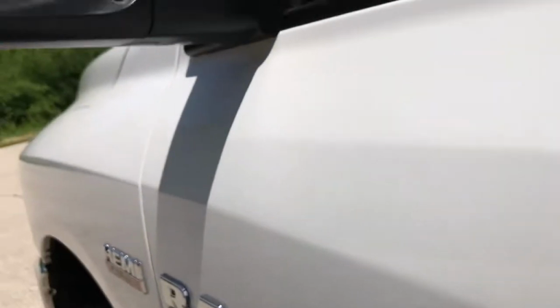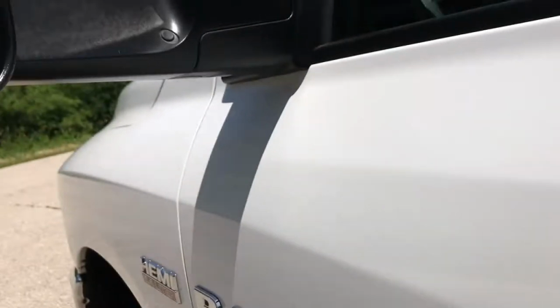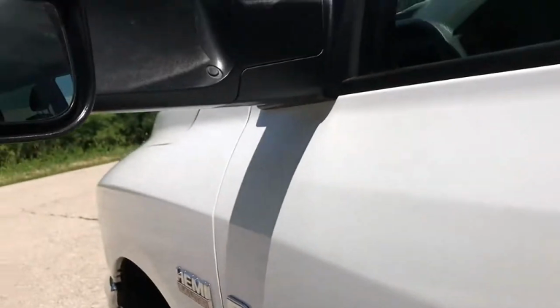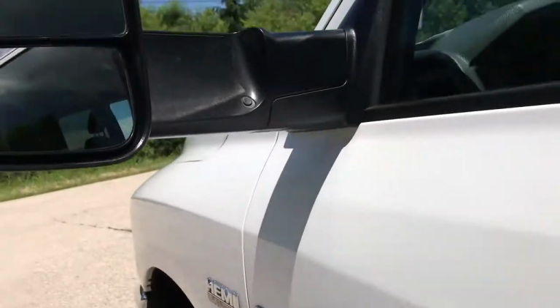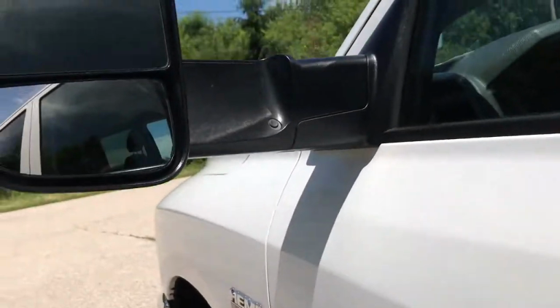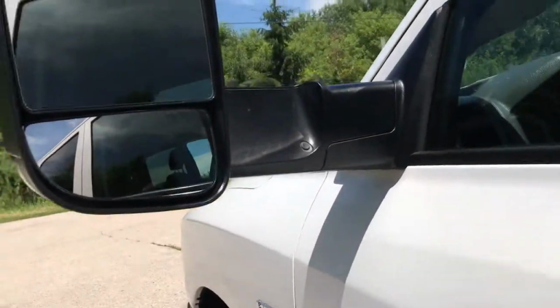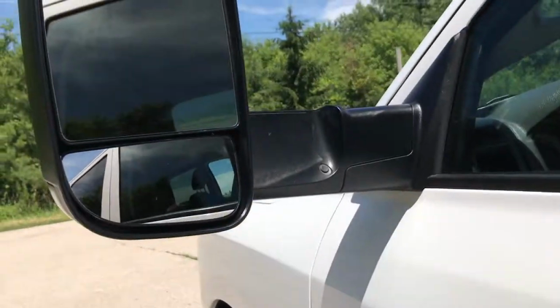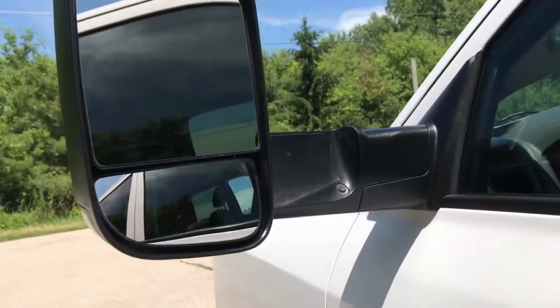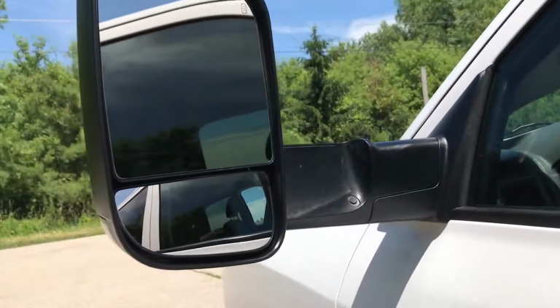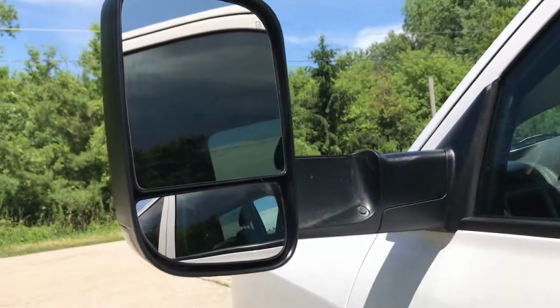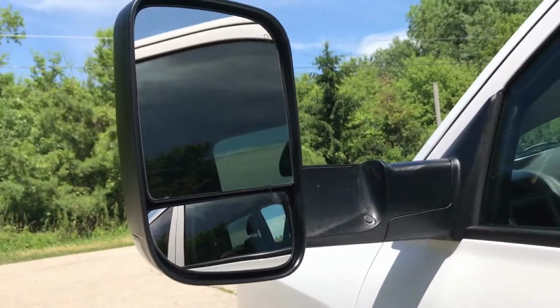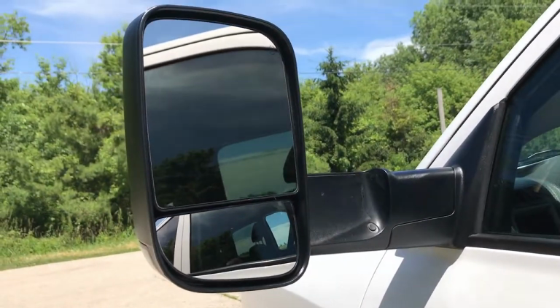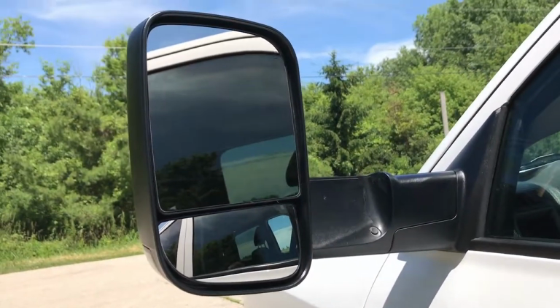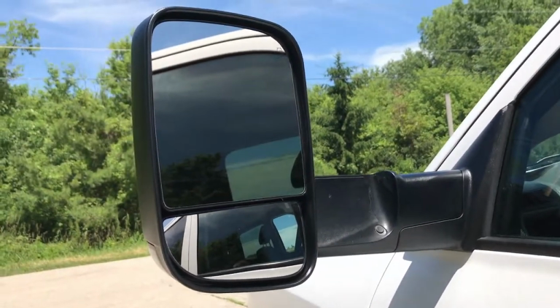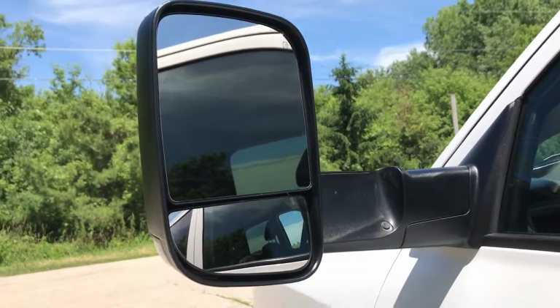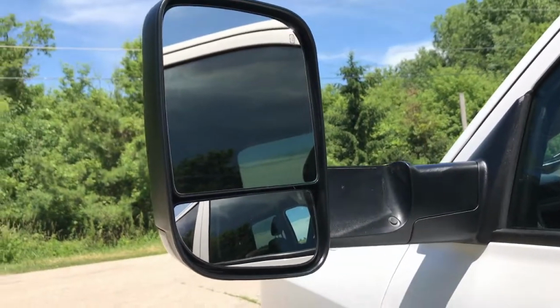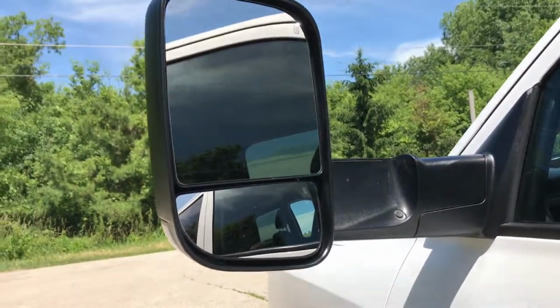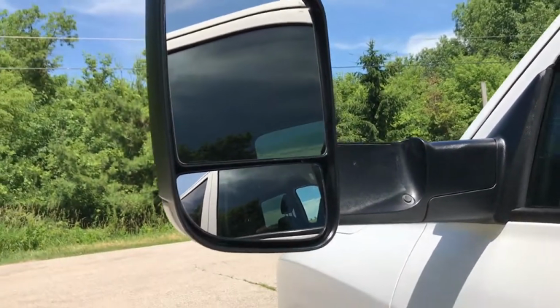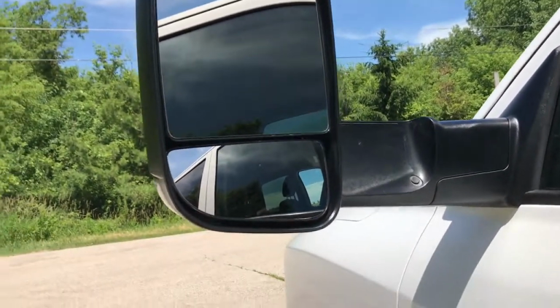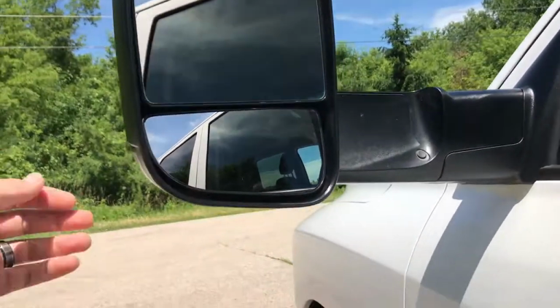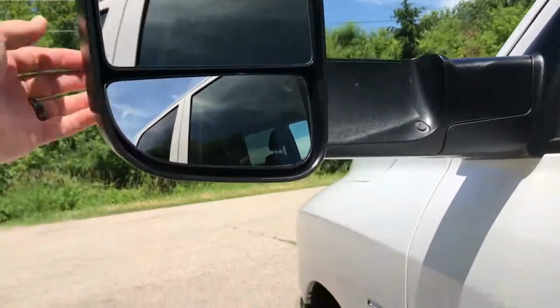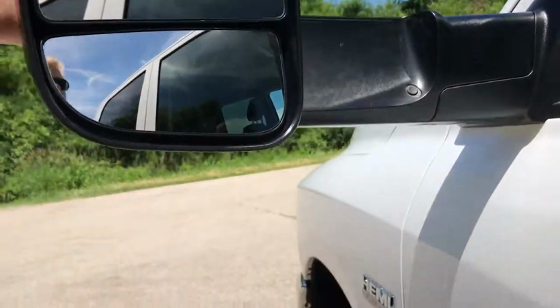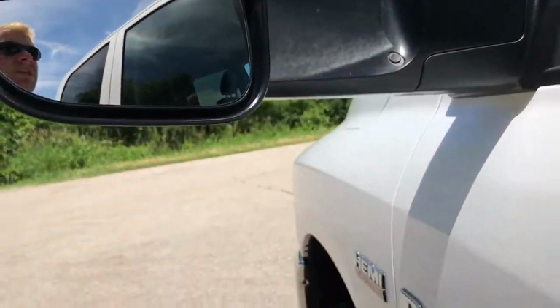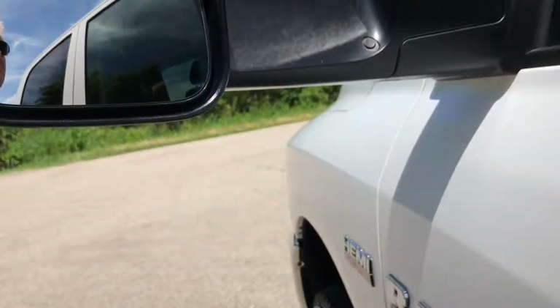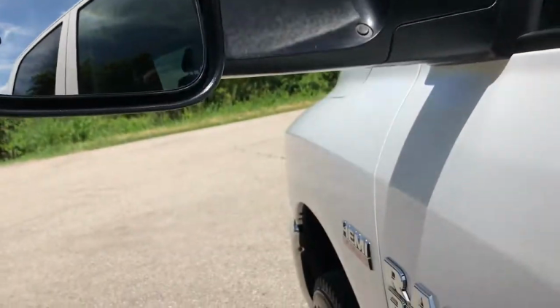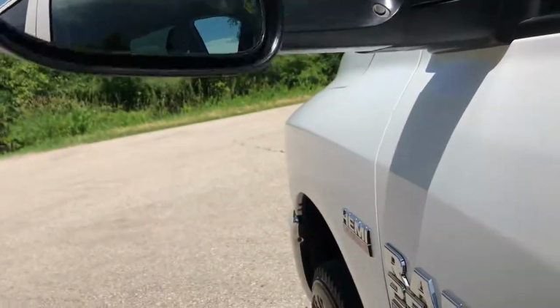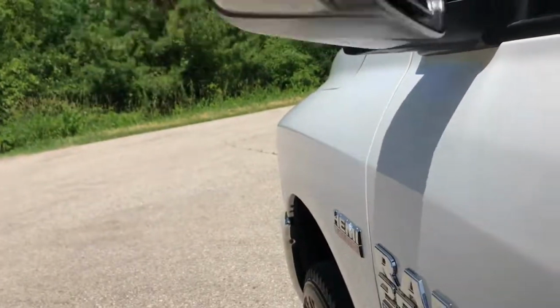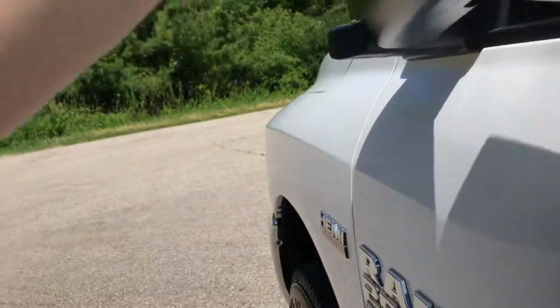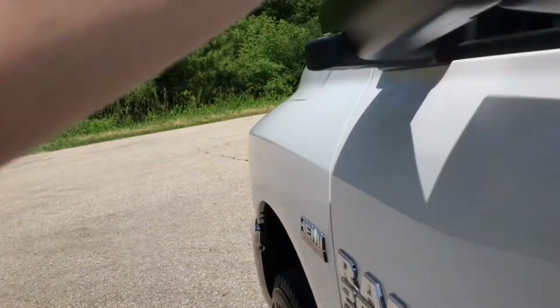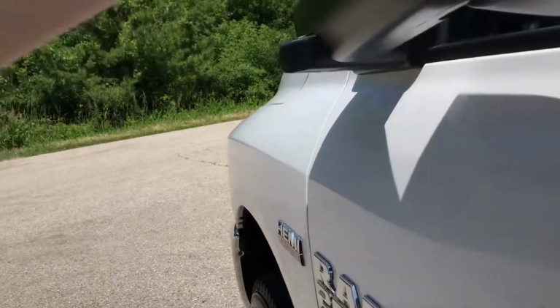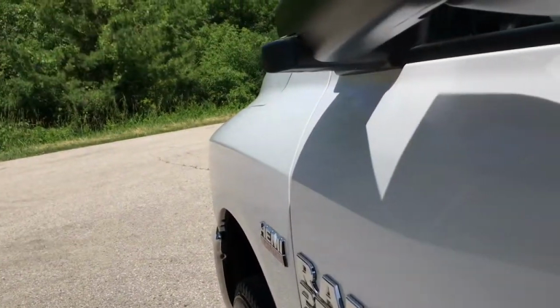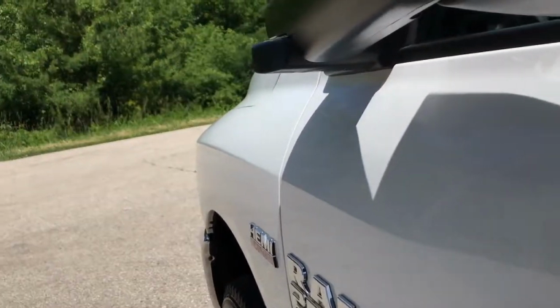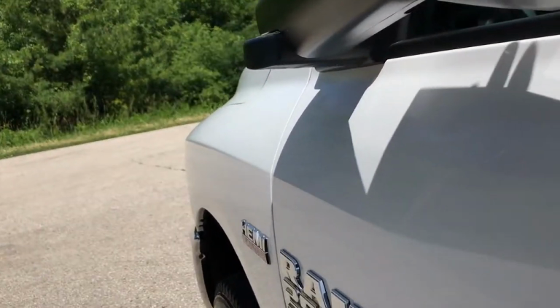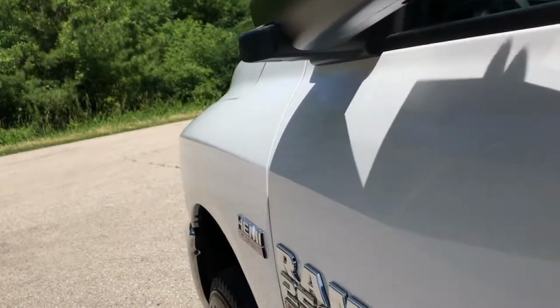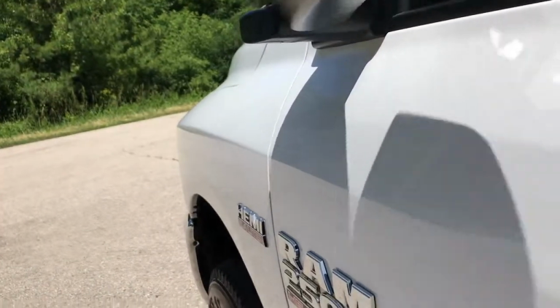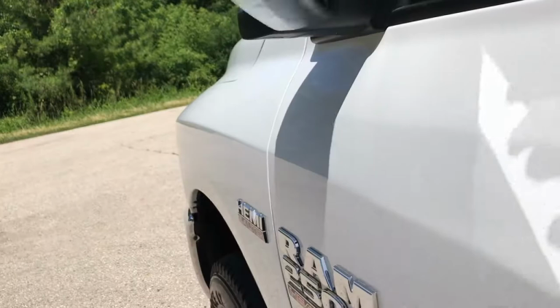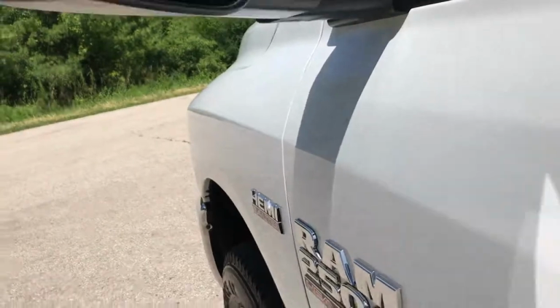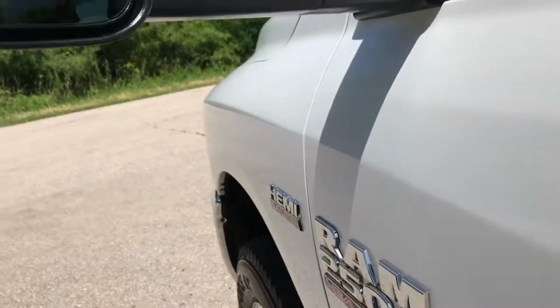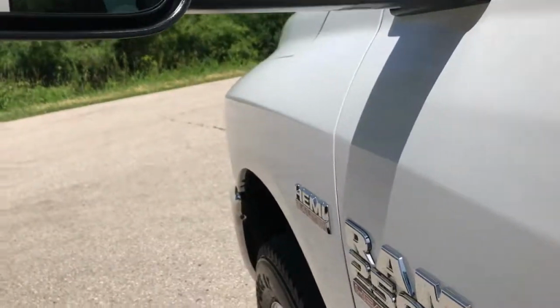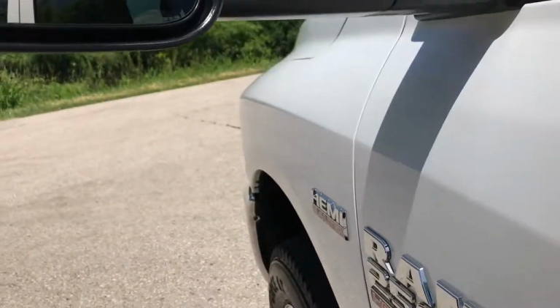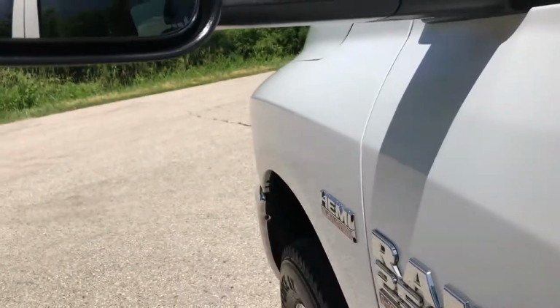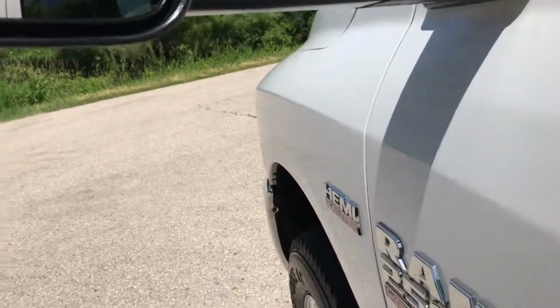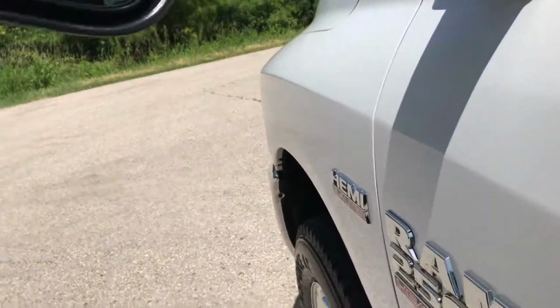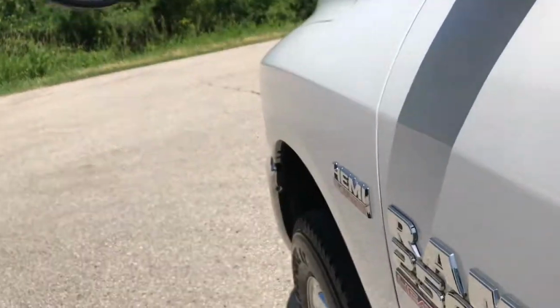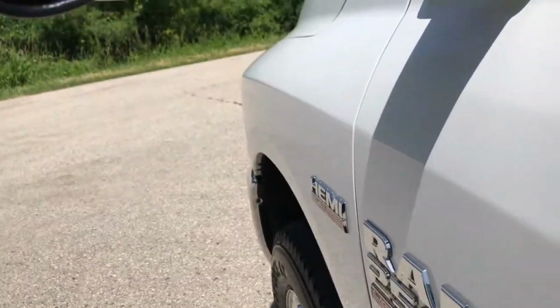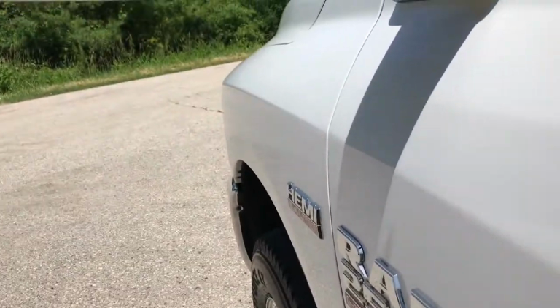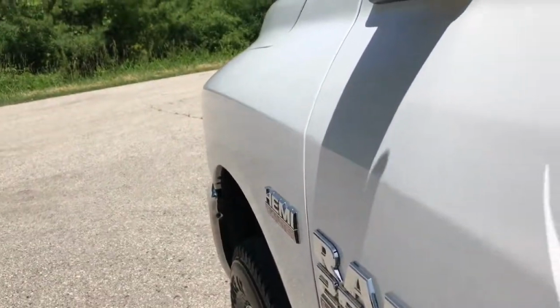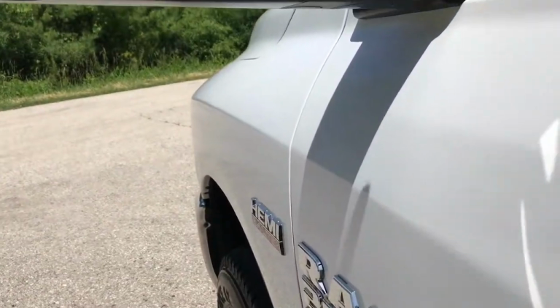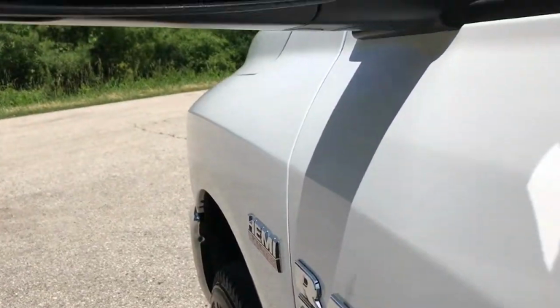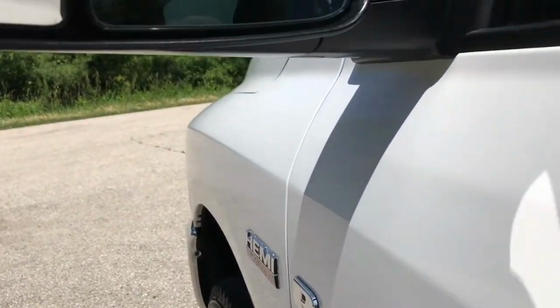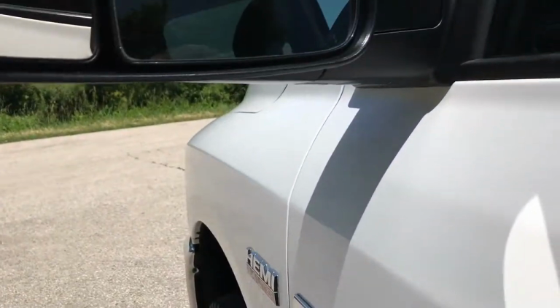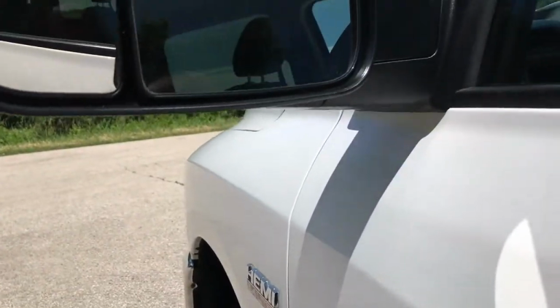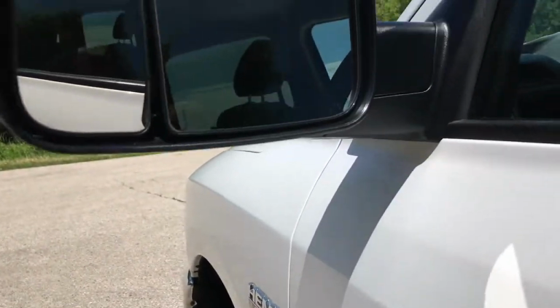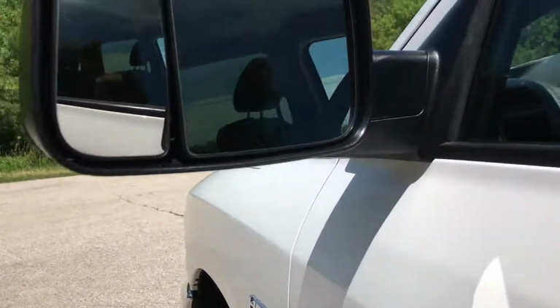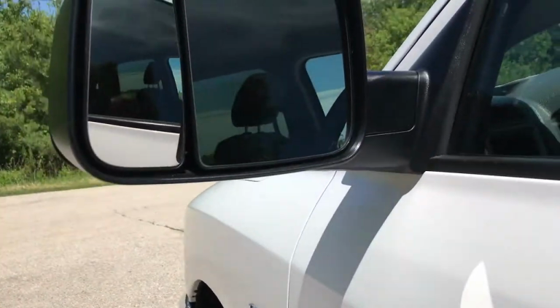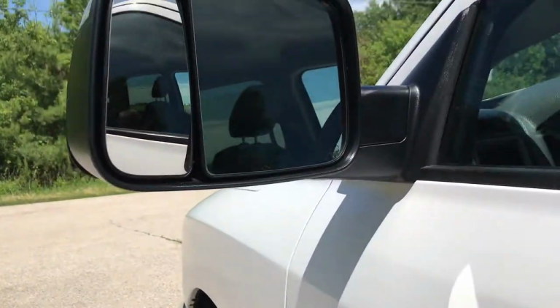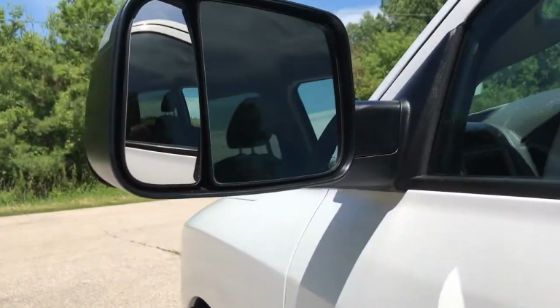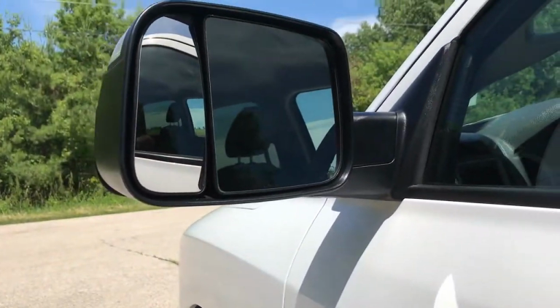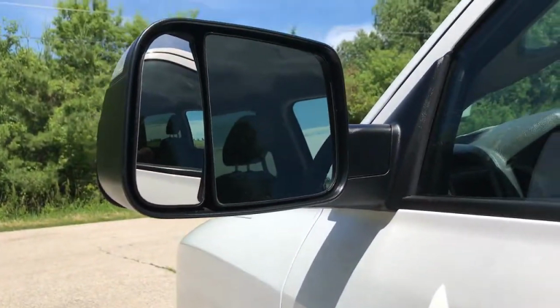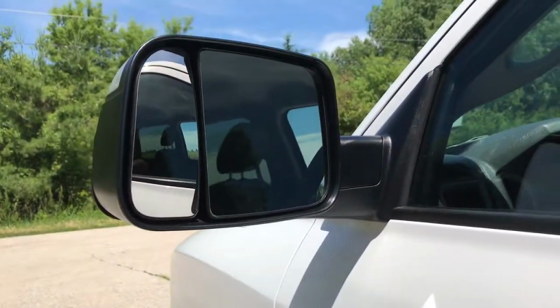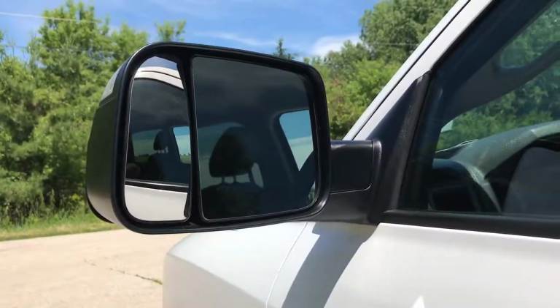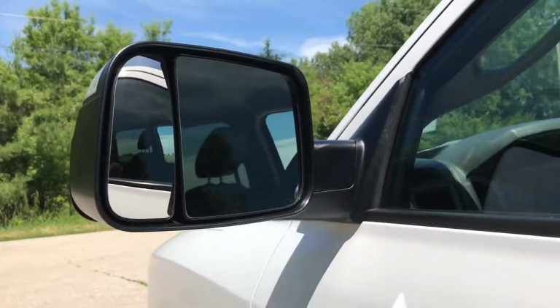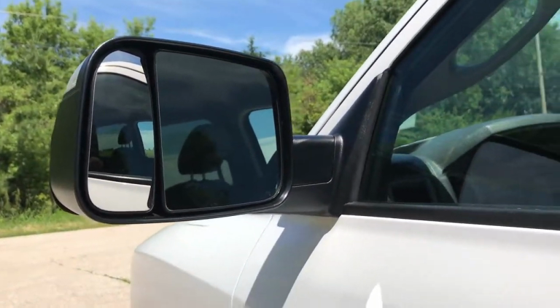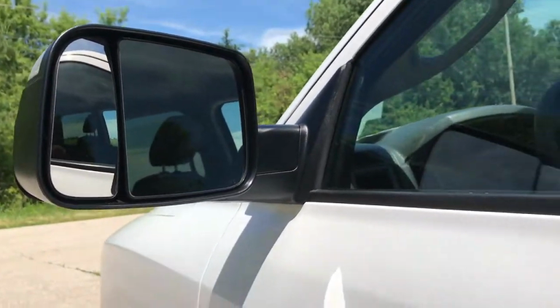These mirrors do fold out. They're the tow mirrors, and they also fold in. Makes it easier to get in the garage or wherever you're parking.